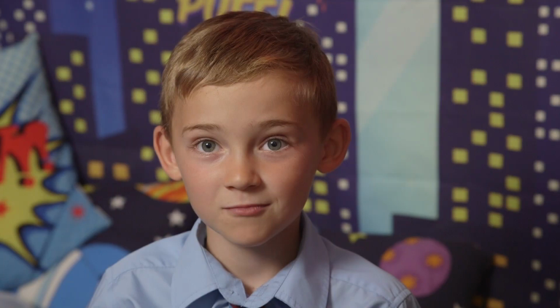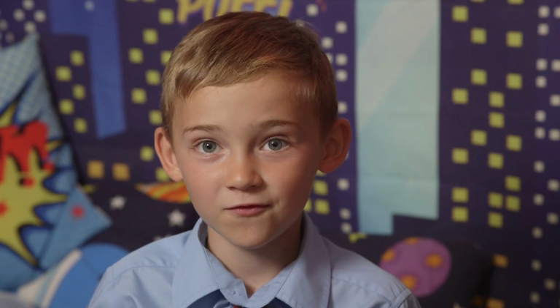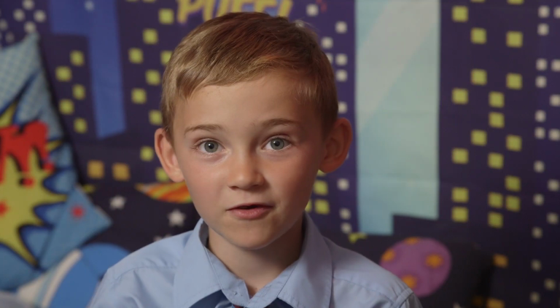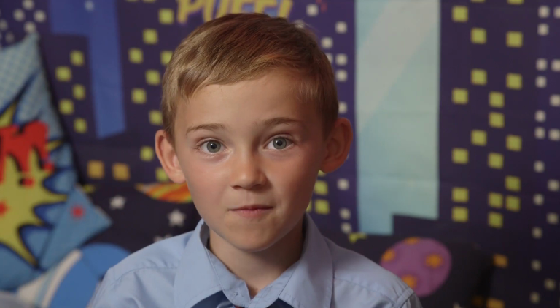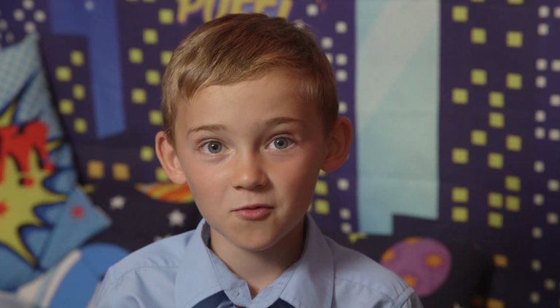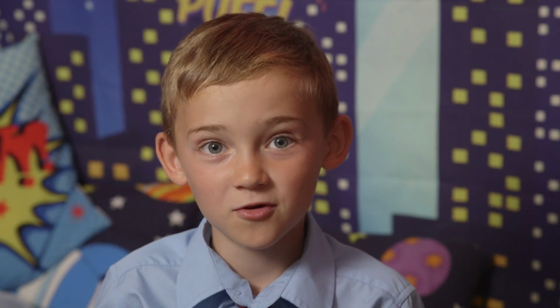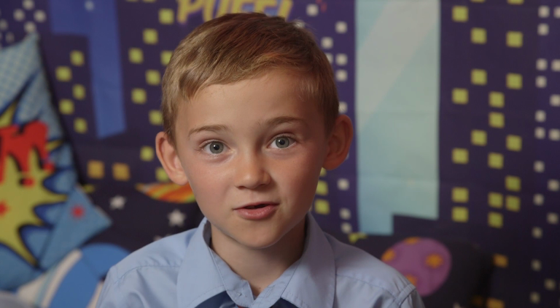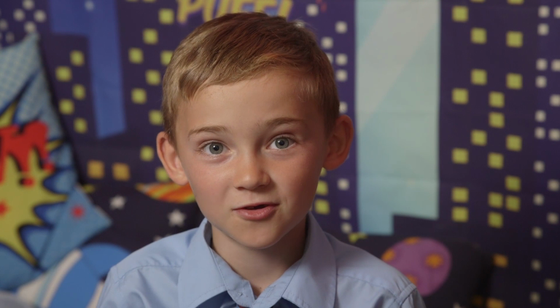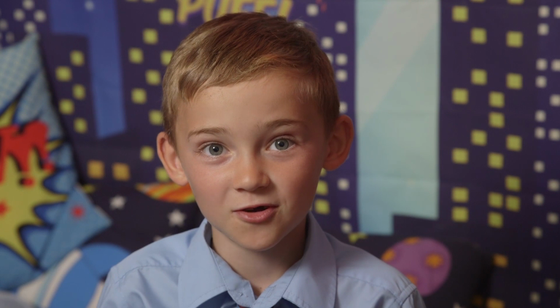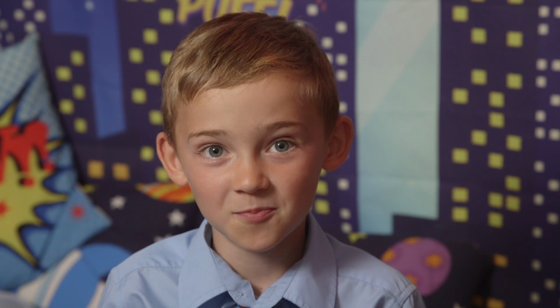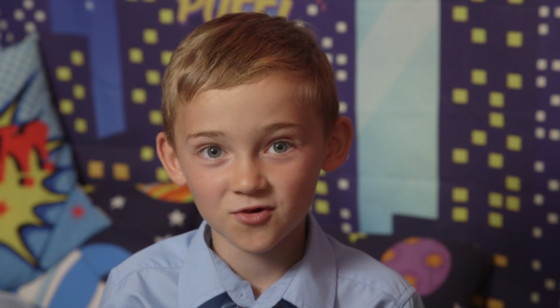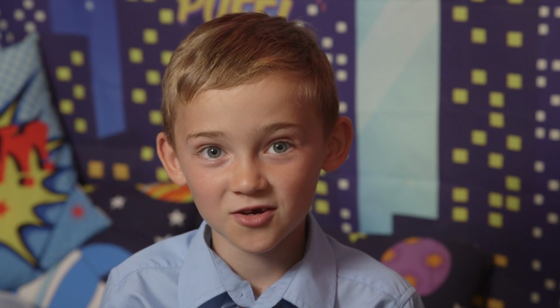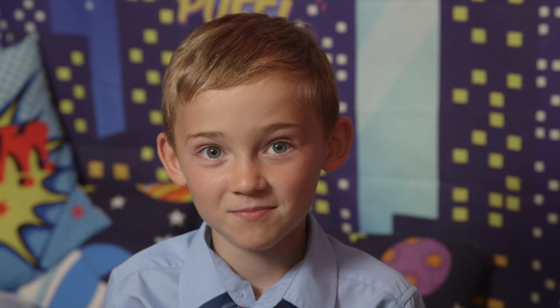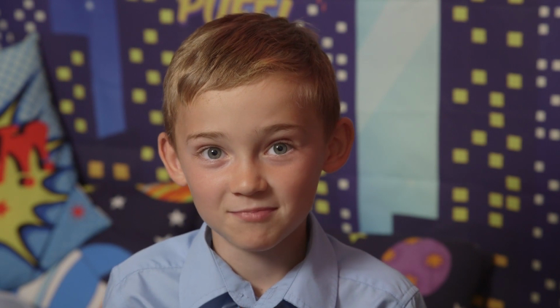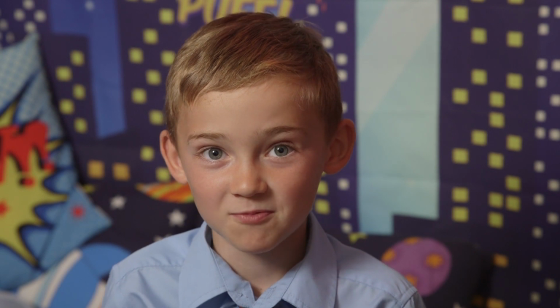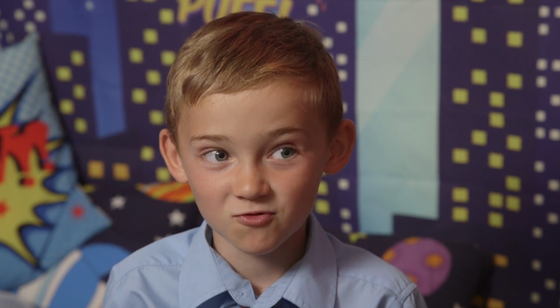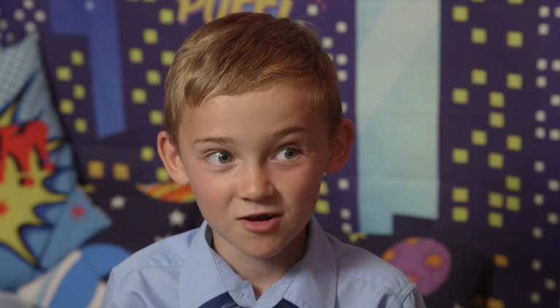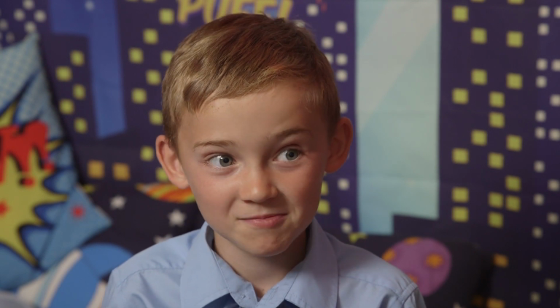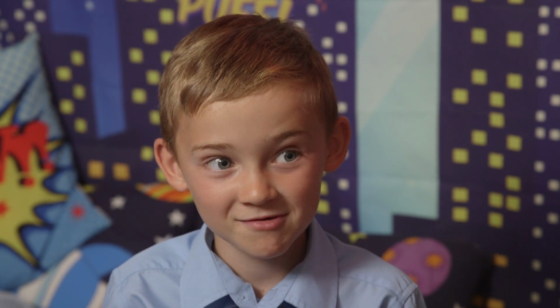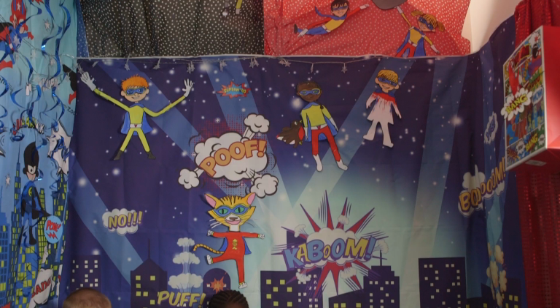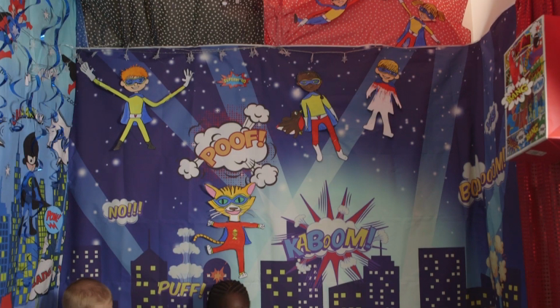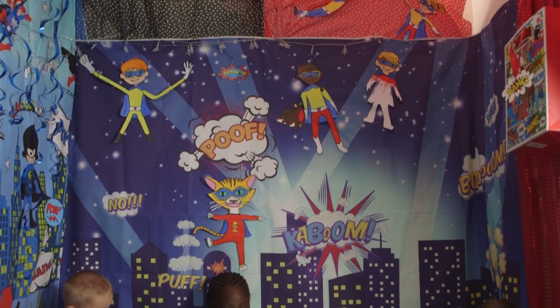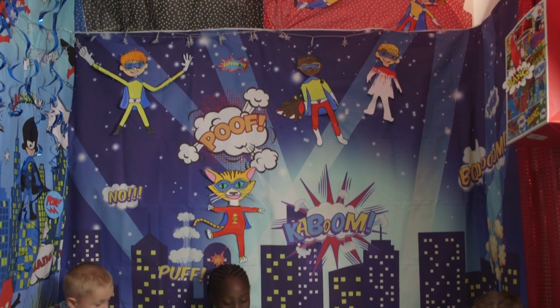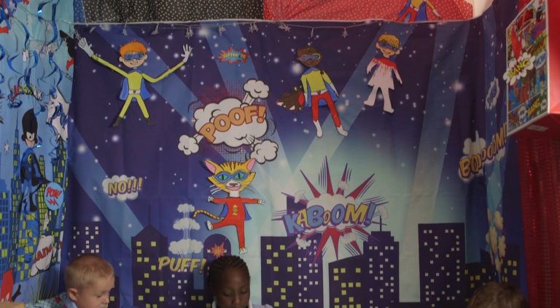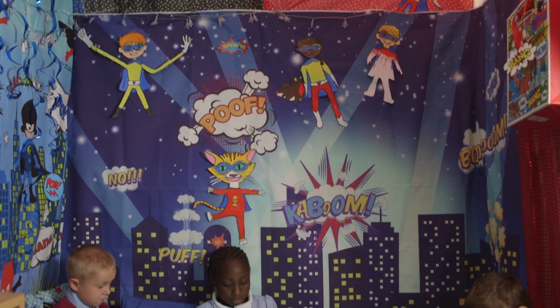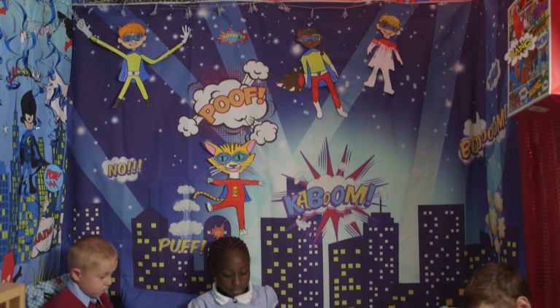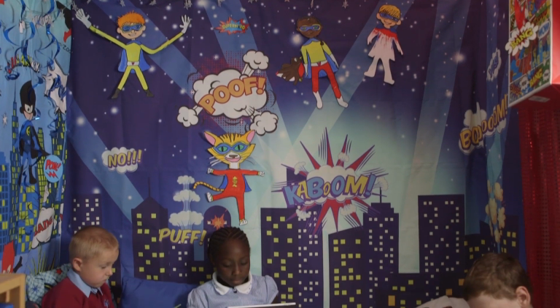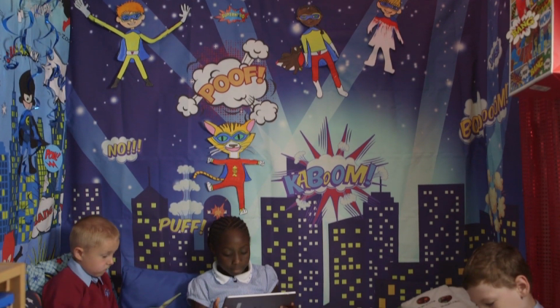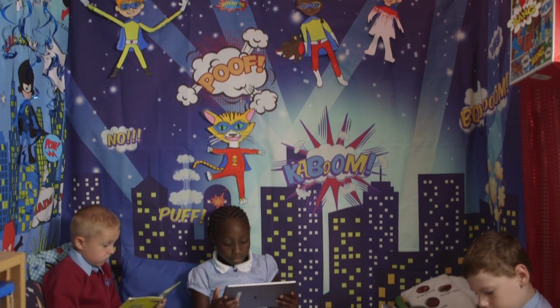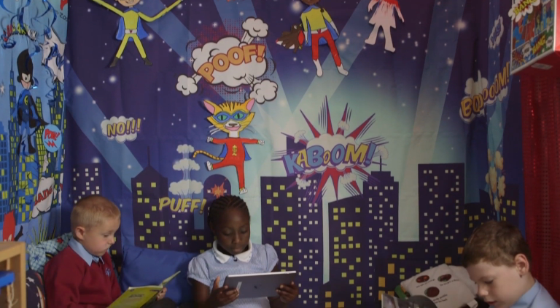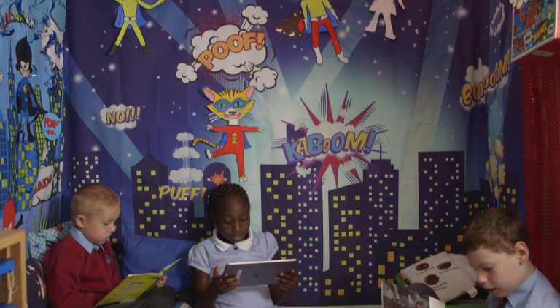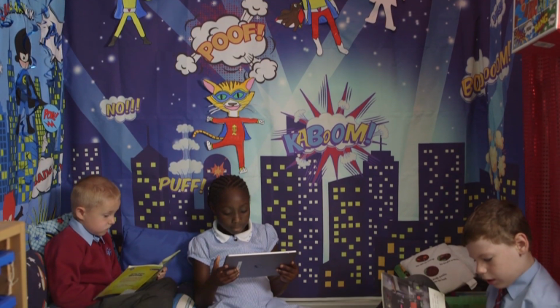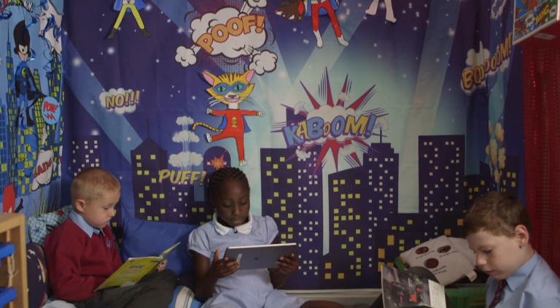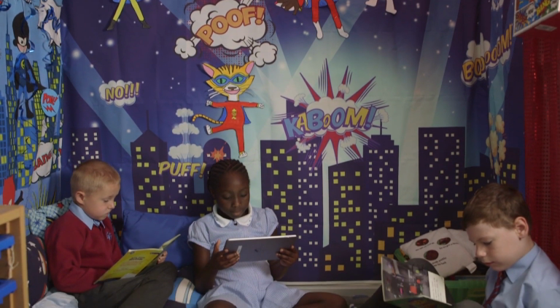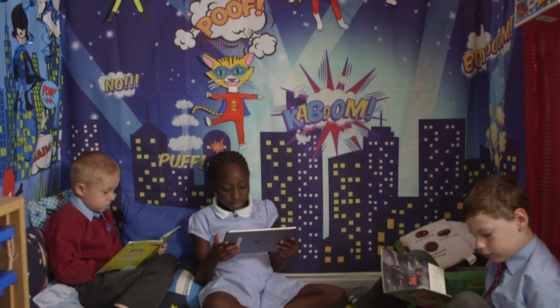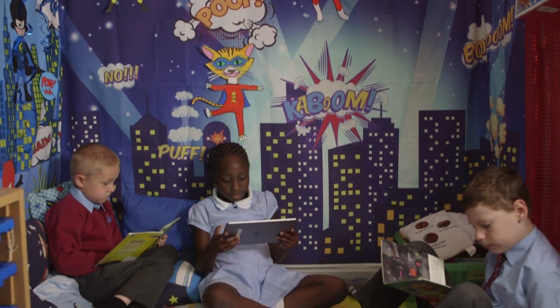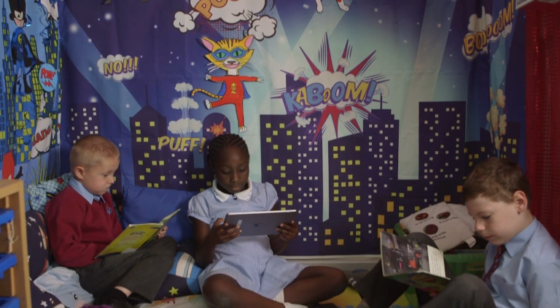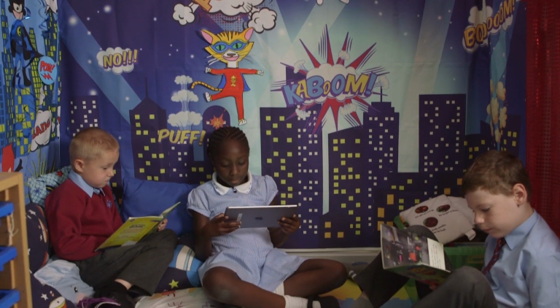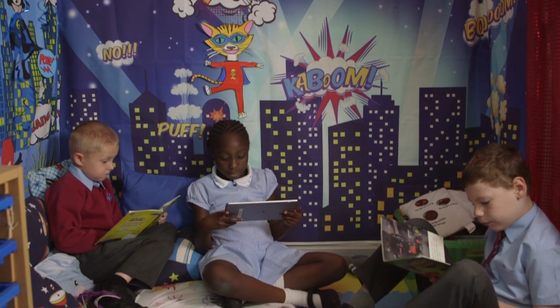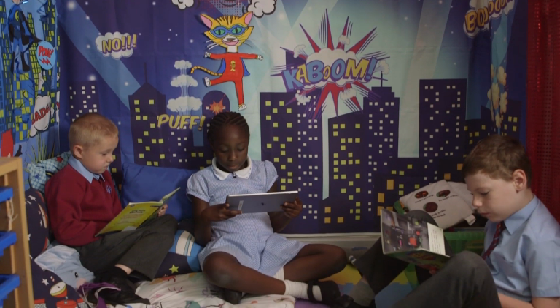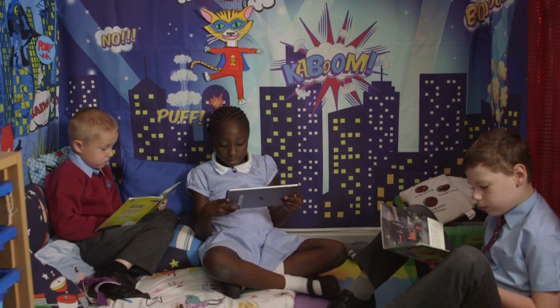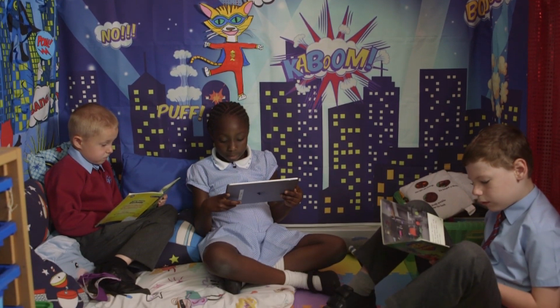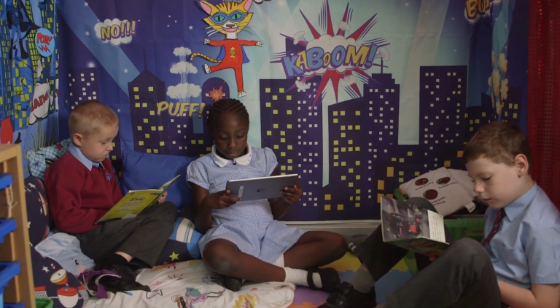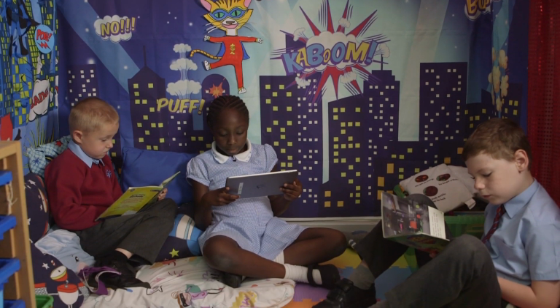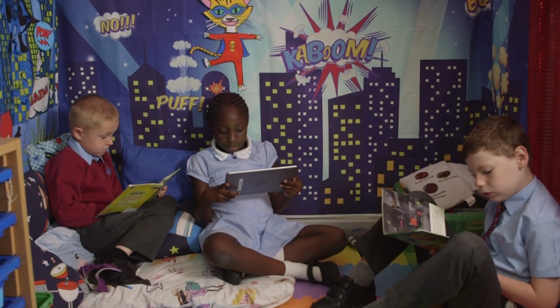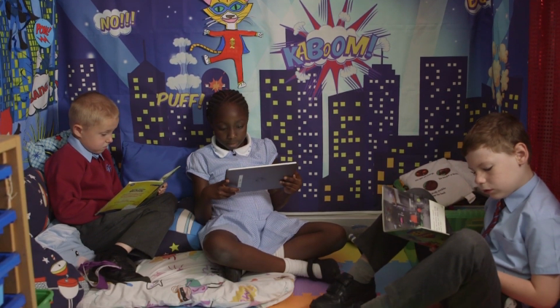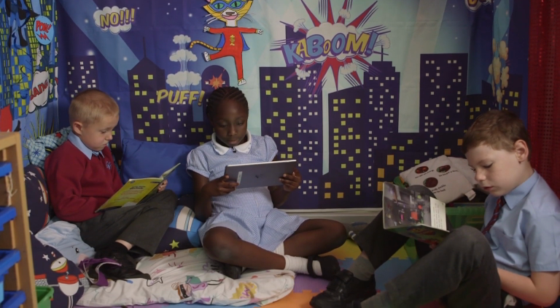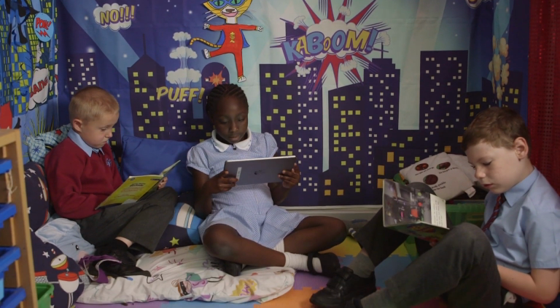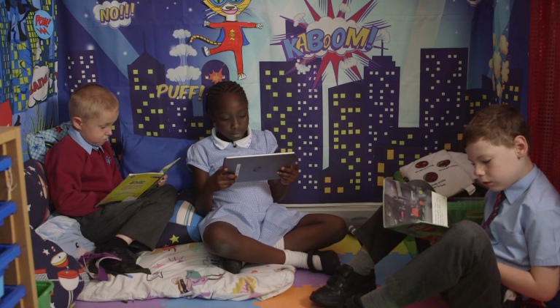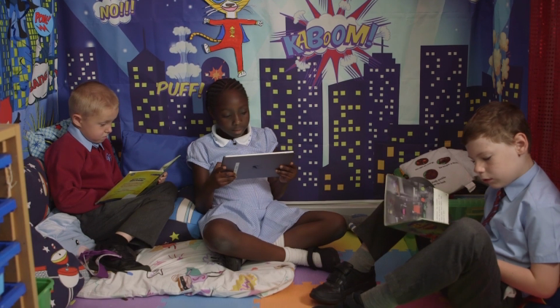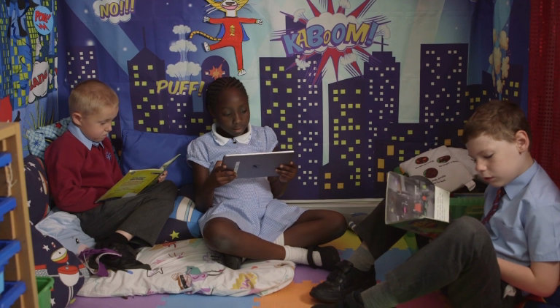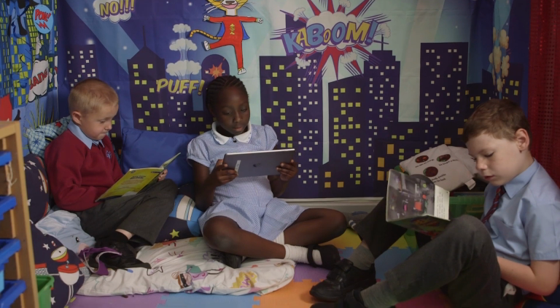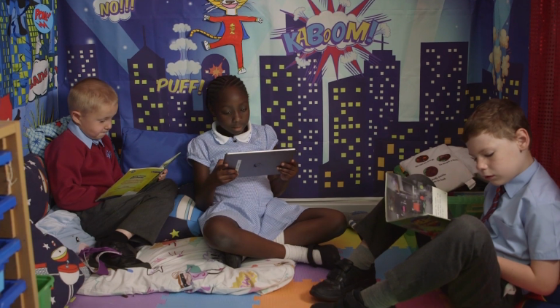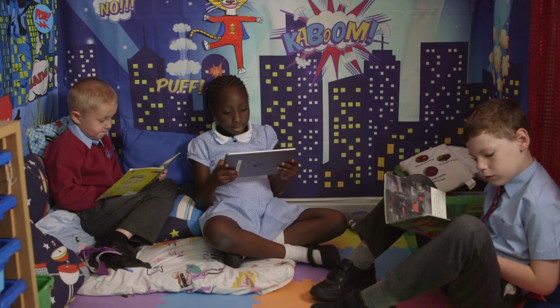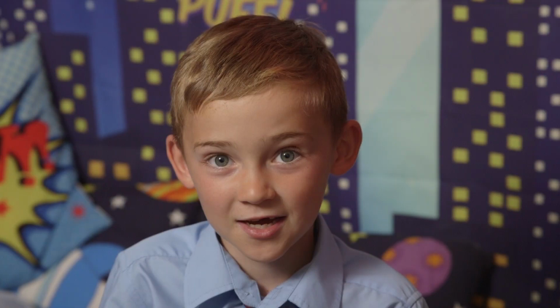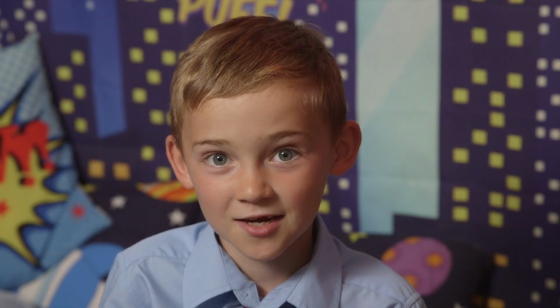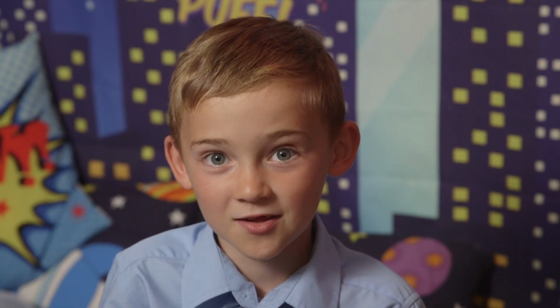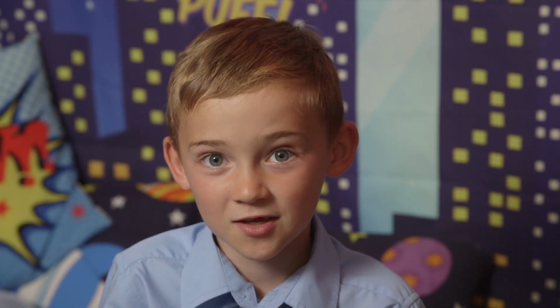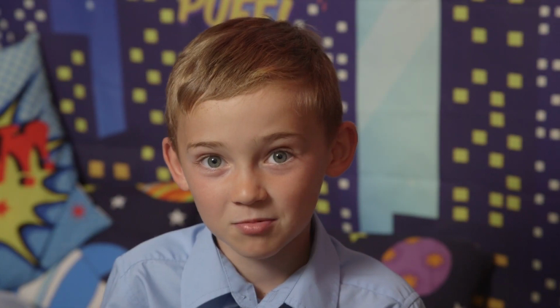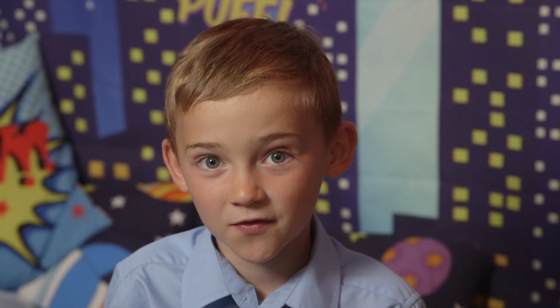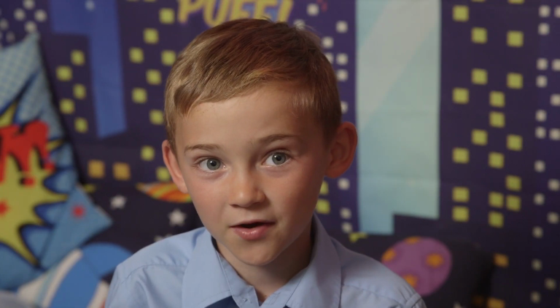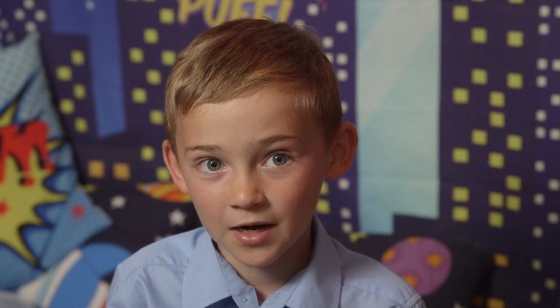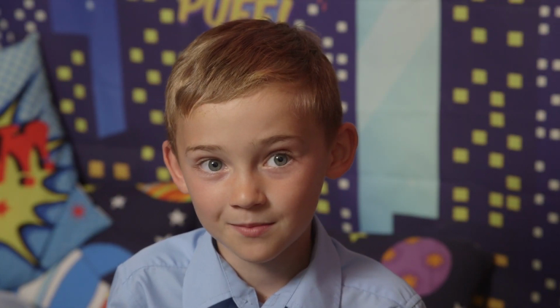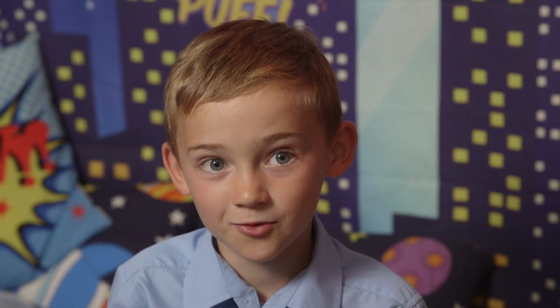My favourite book is Operation 4 because it has my favourite animal in, and it has an academy — that's my favourite animal.